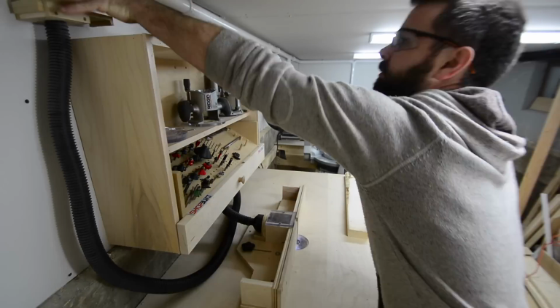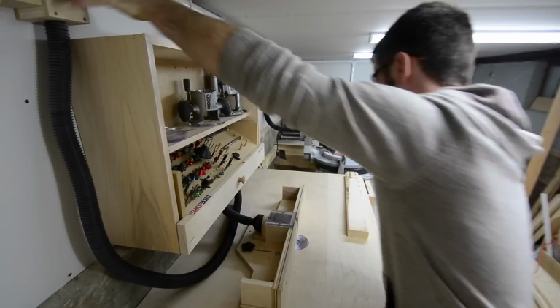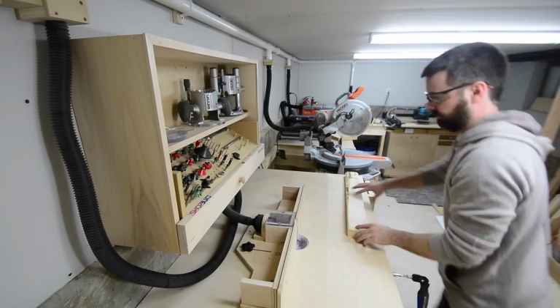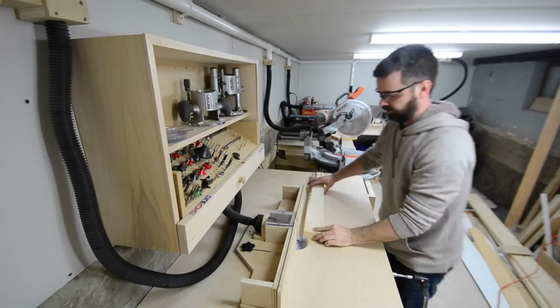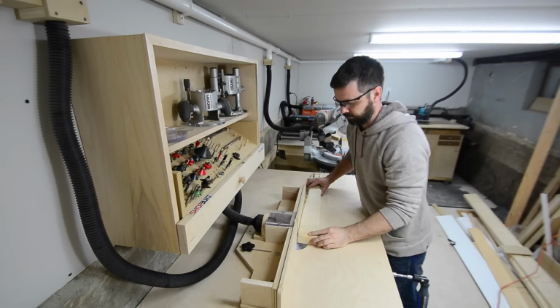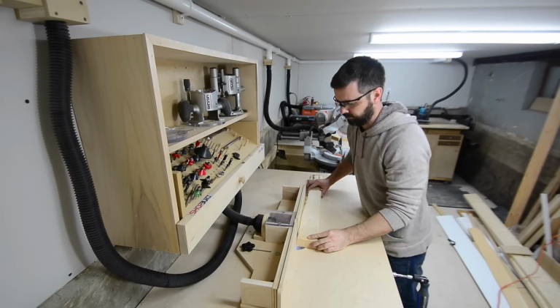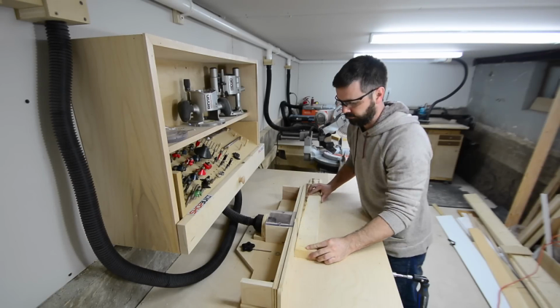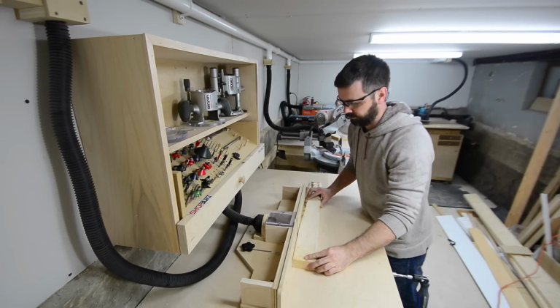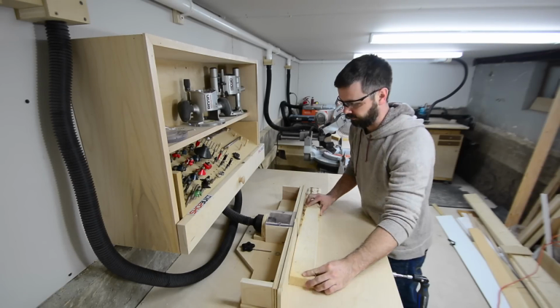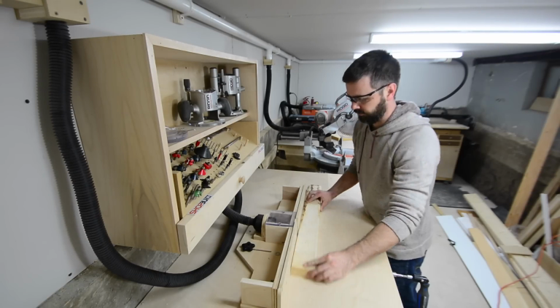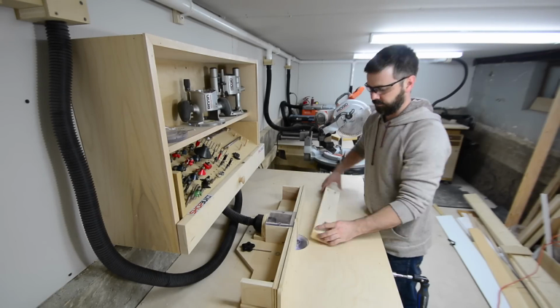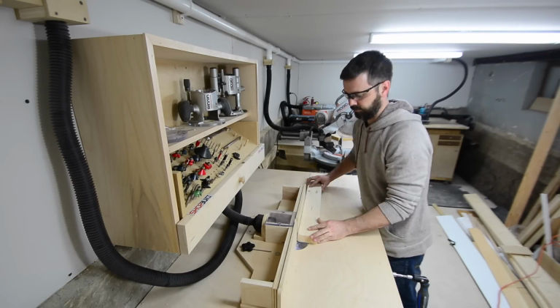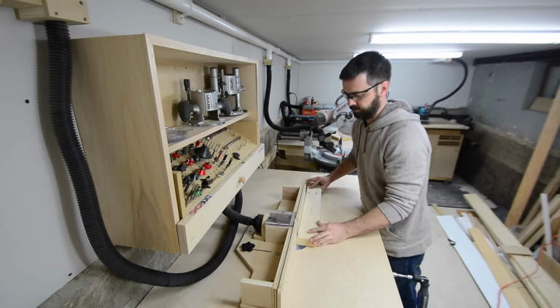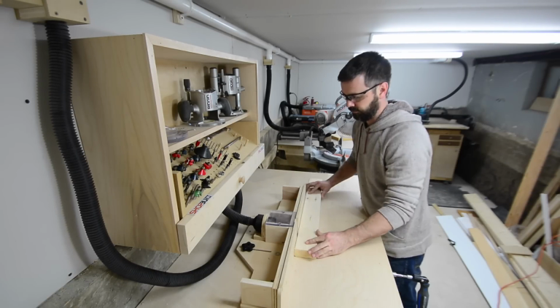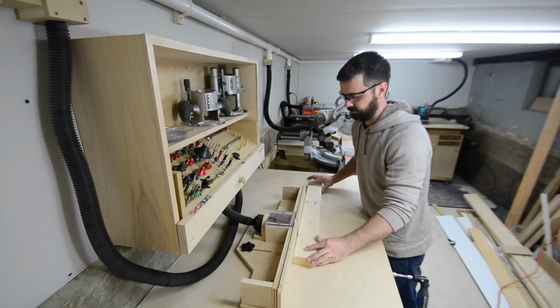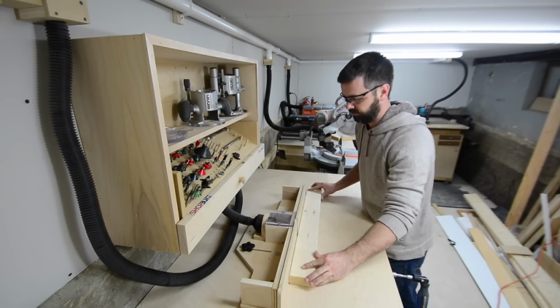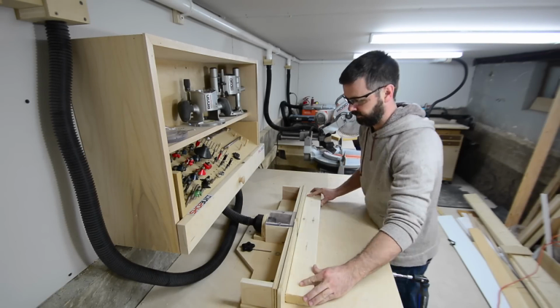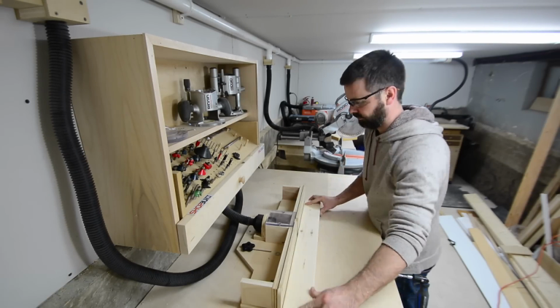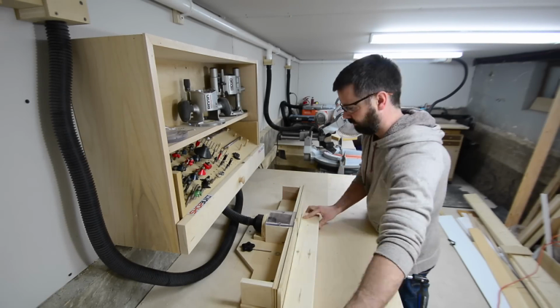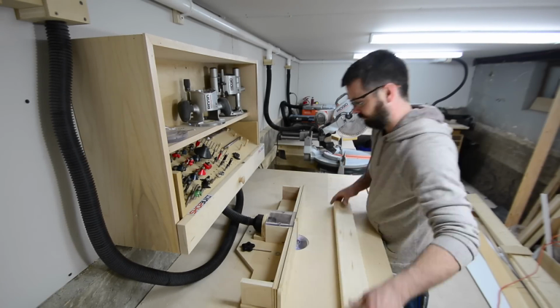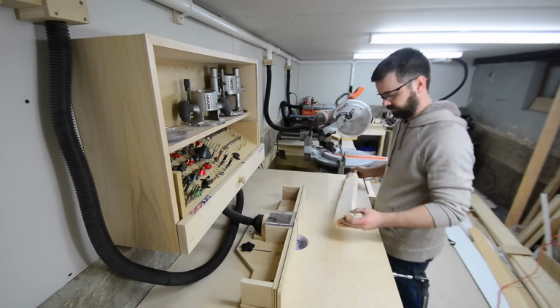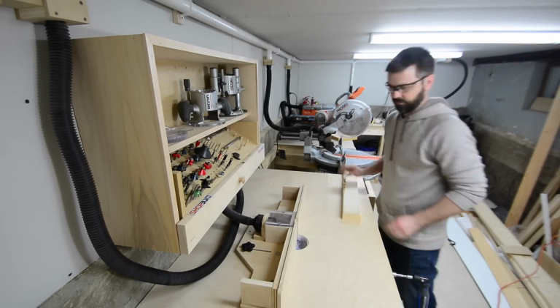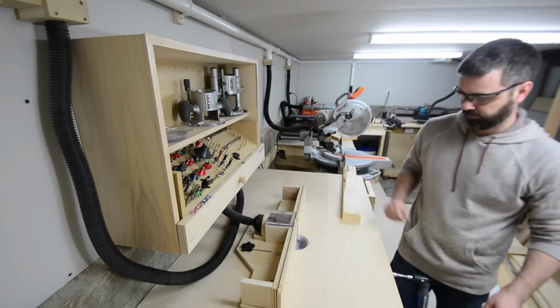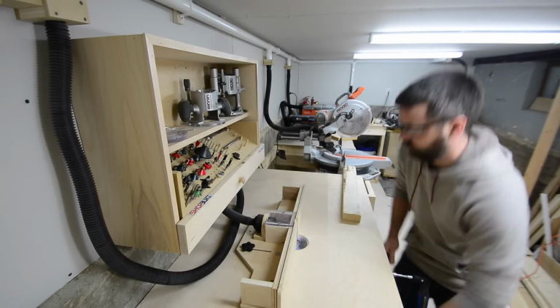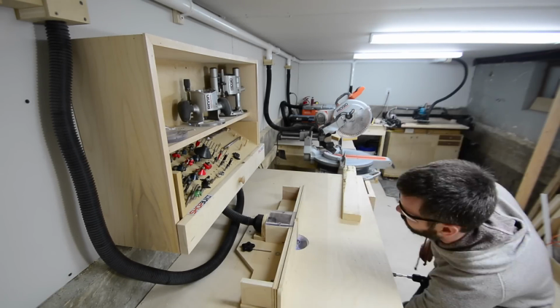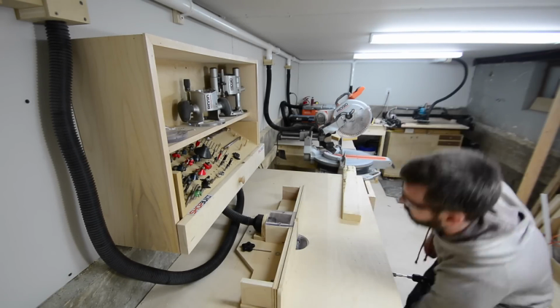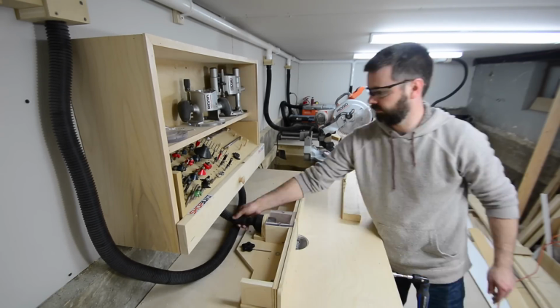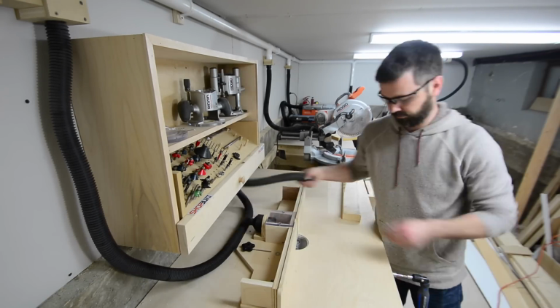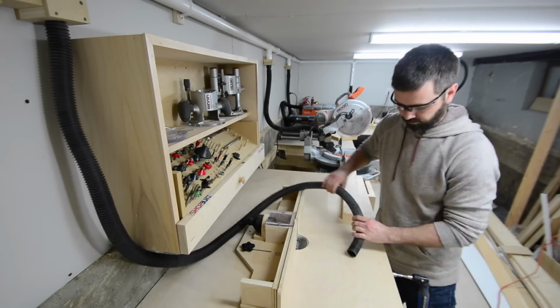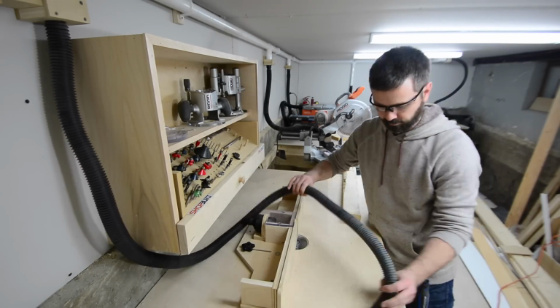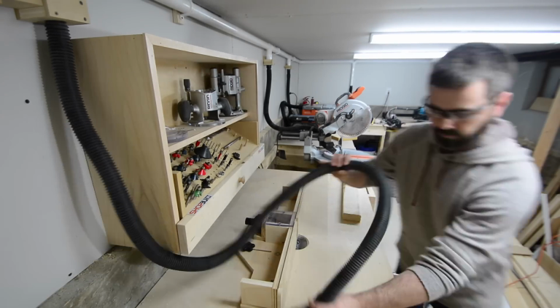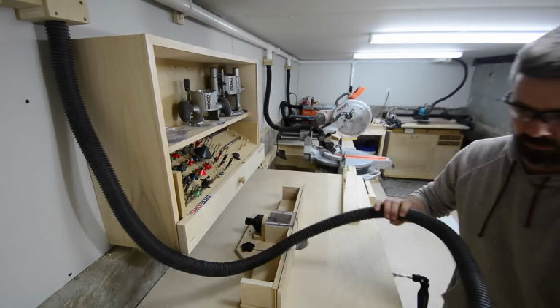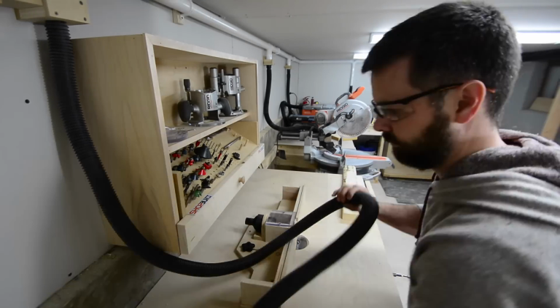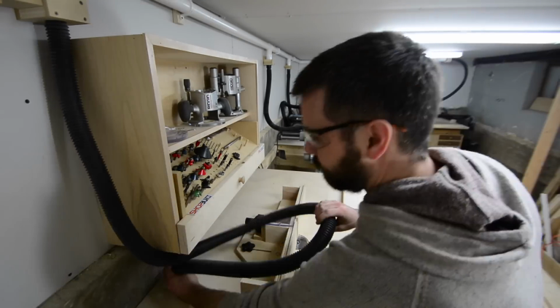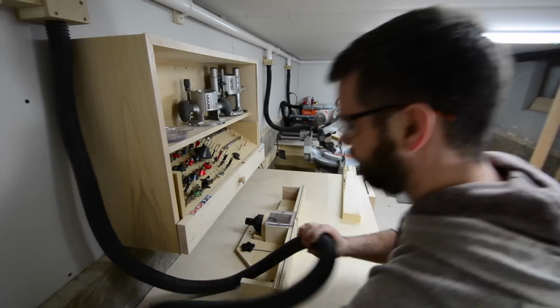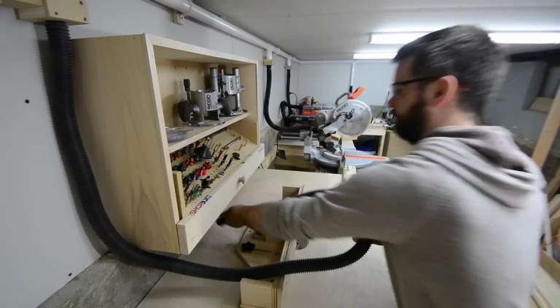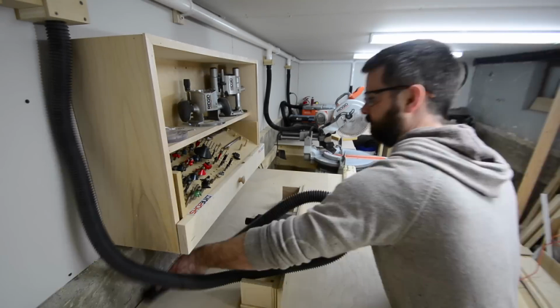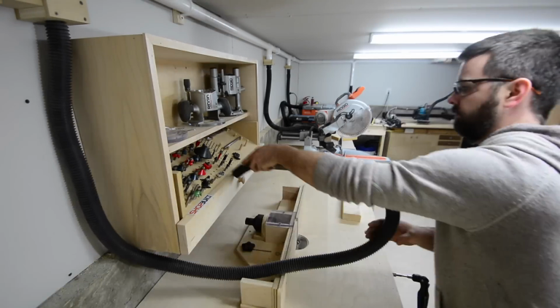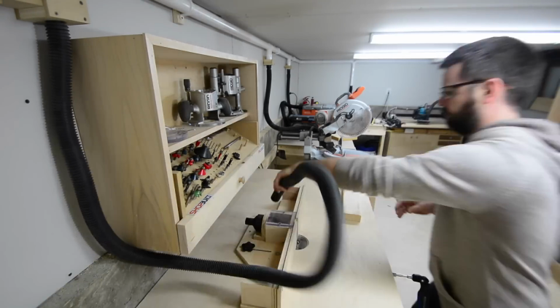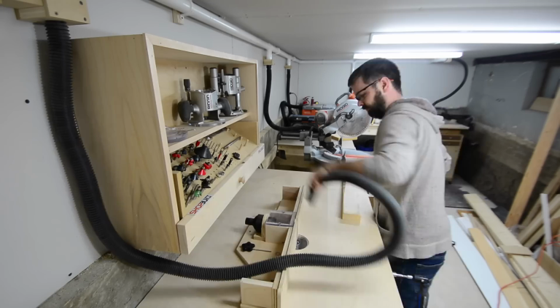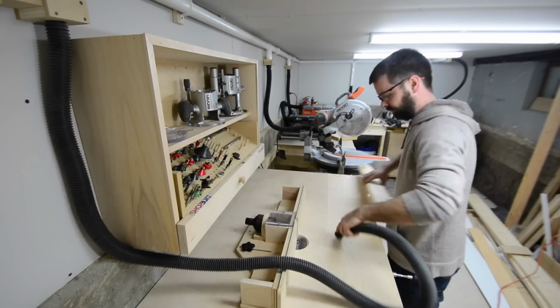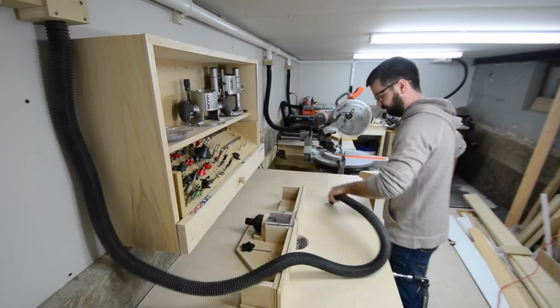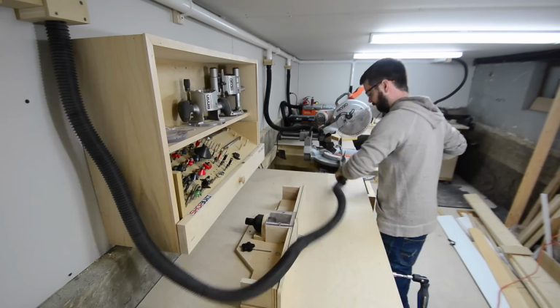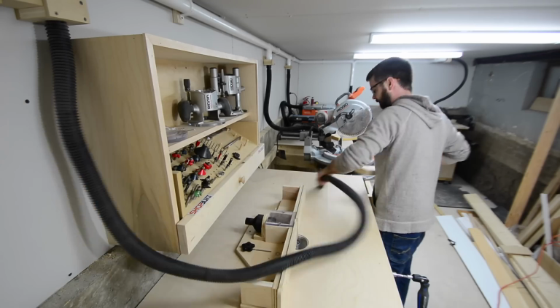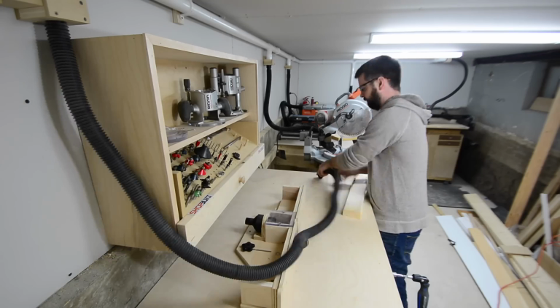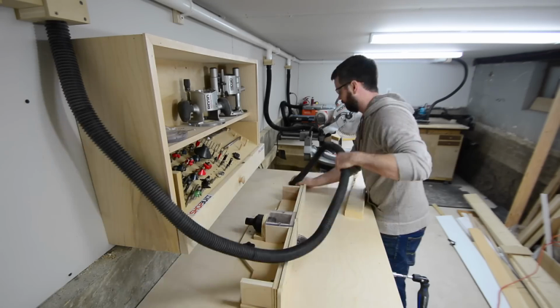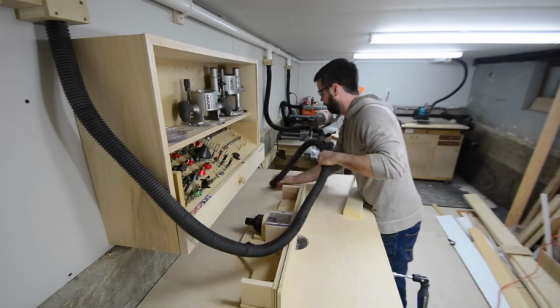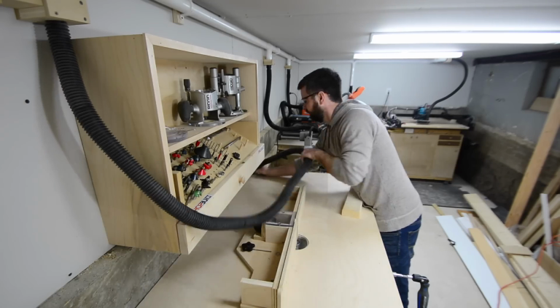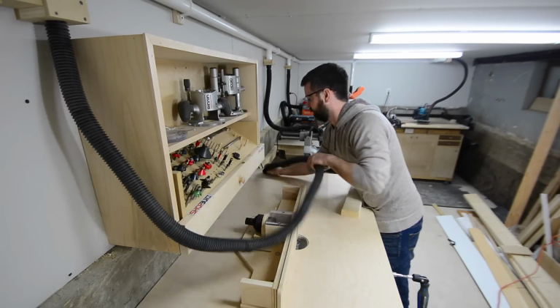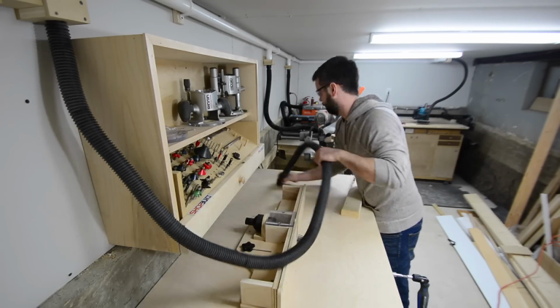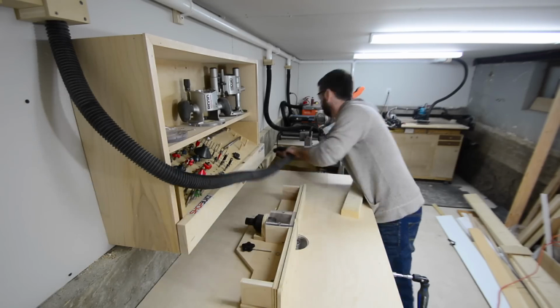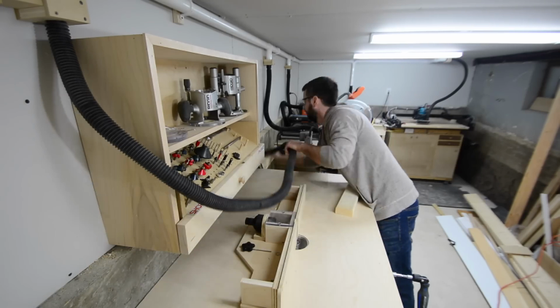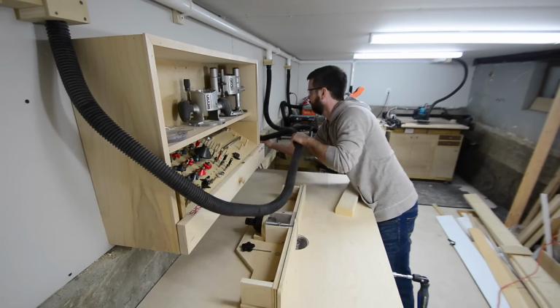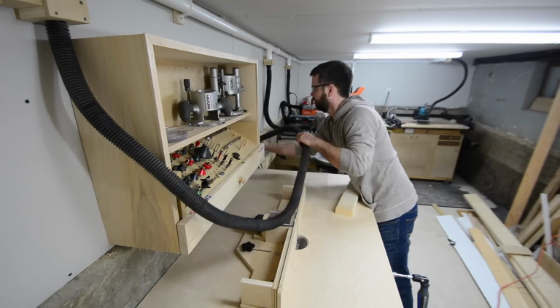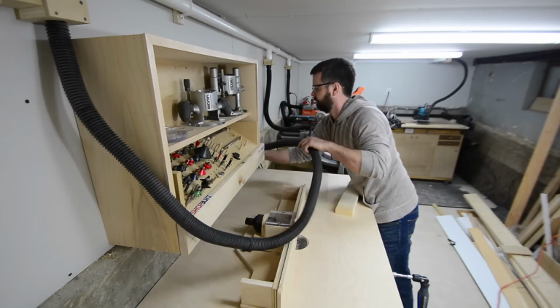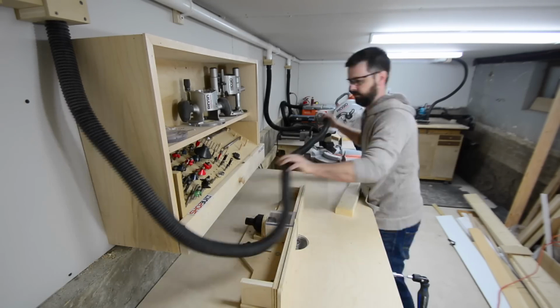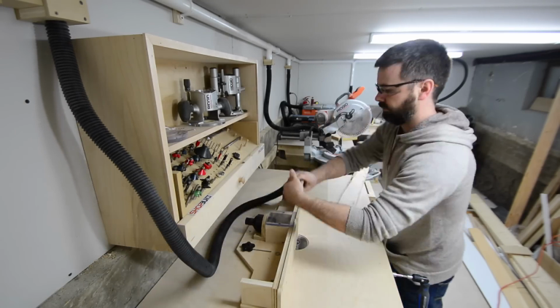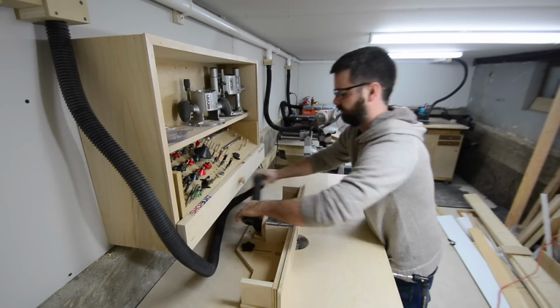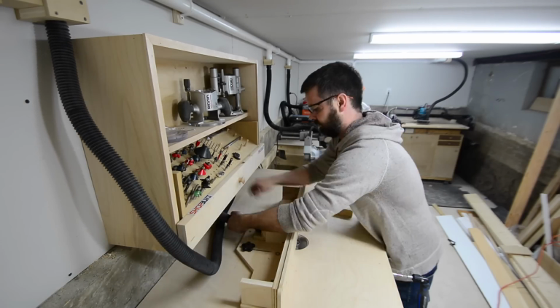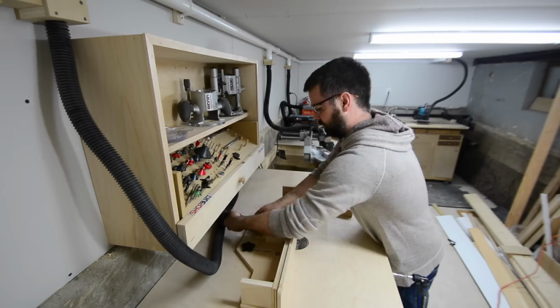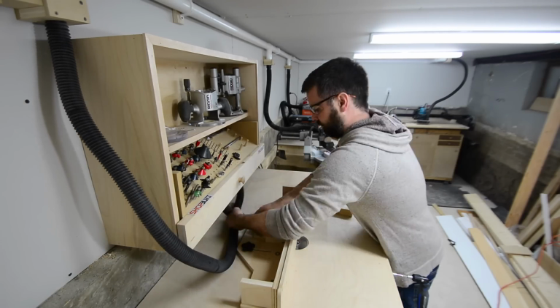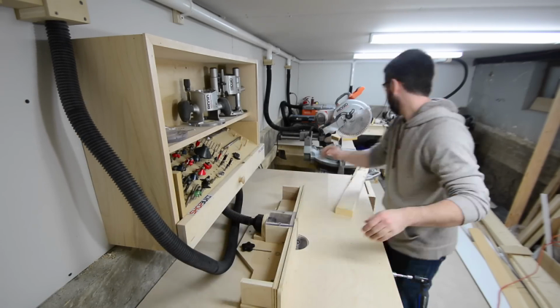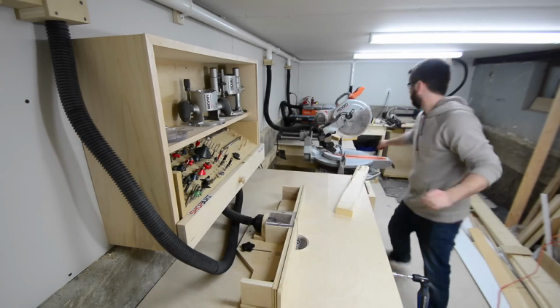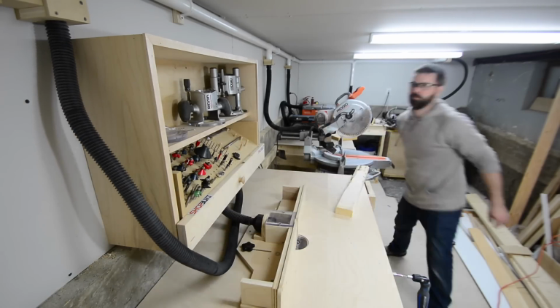For the router table it's the same thing — just open up that blast gate. I did add lots of extra hose here so you can clean up around the router table itself.